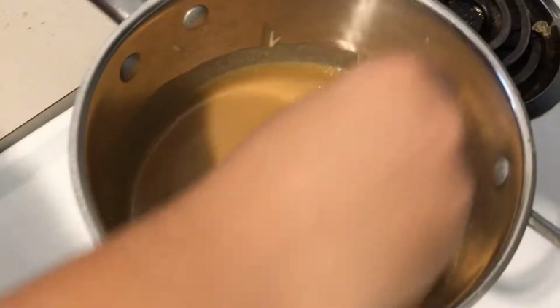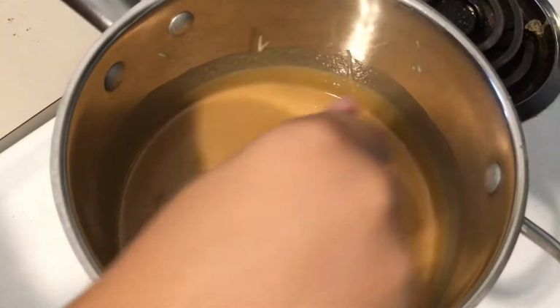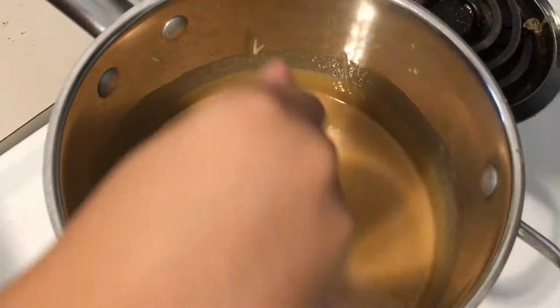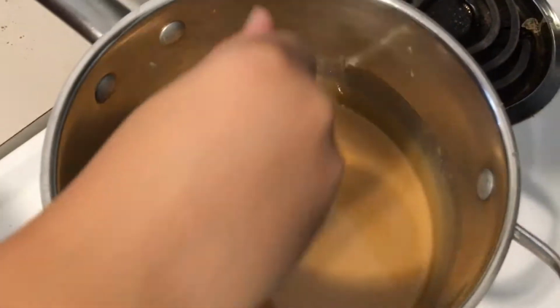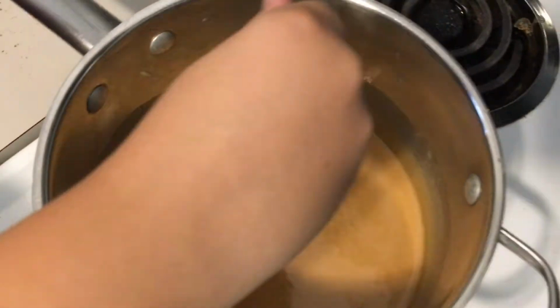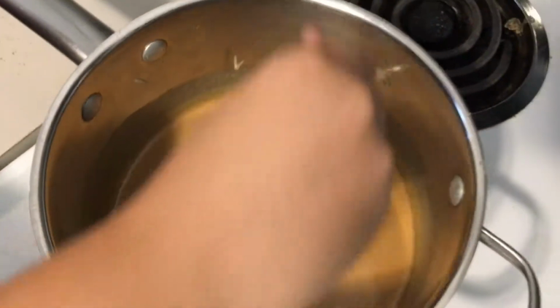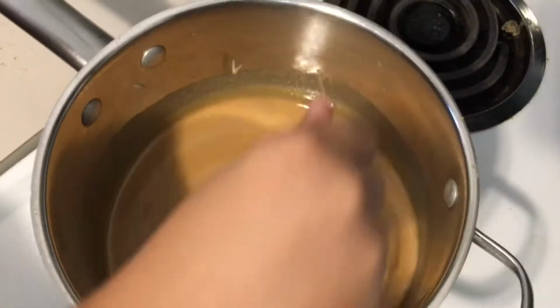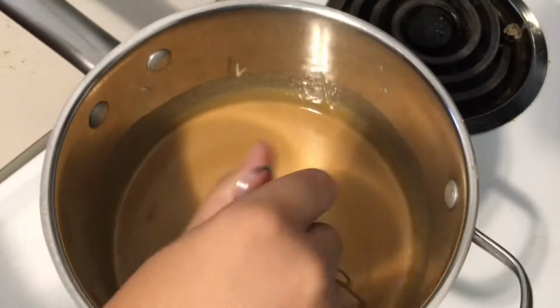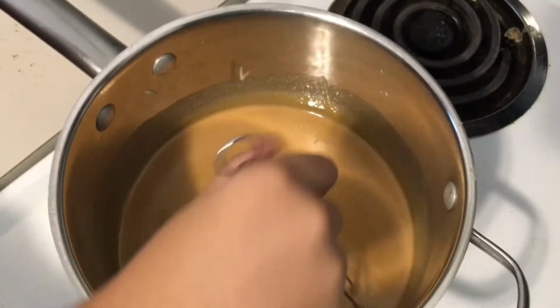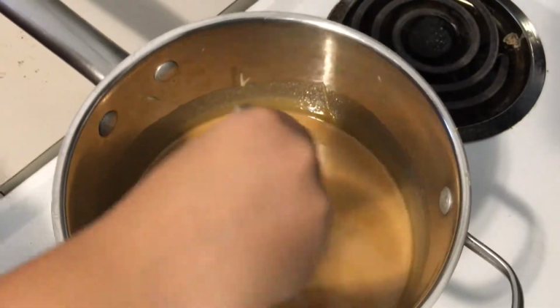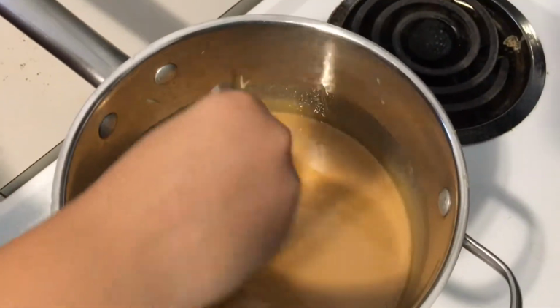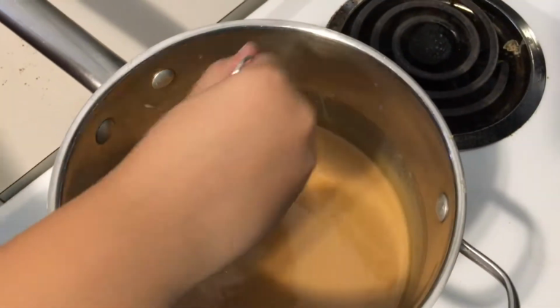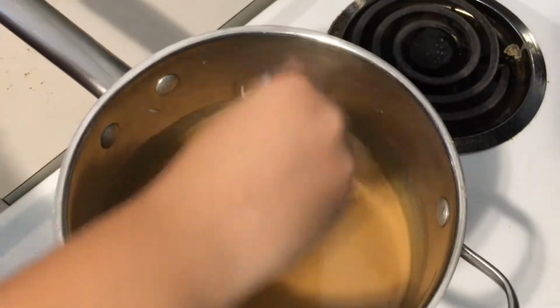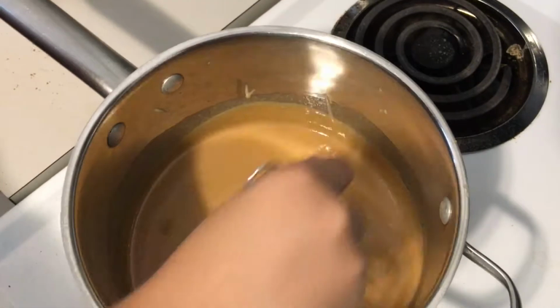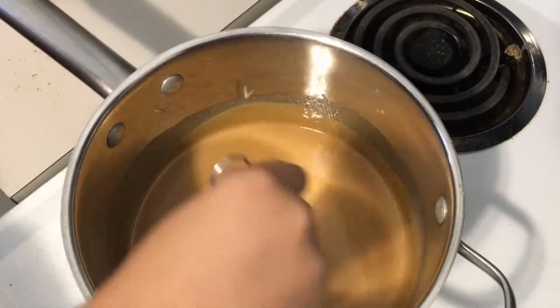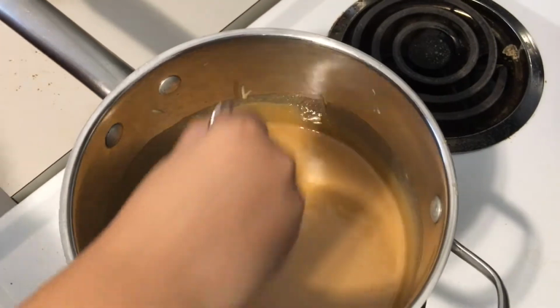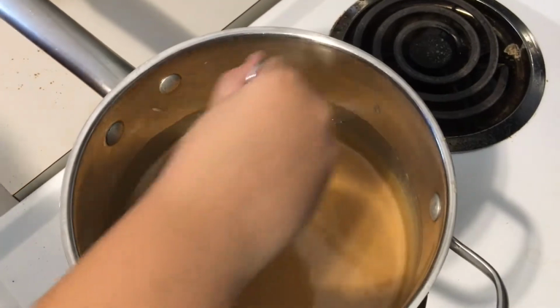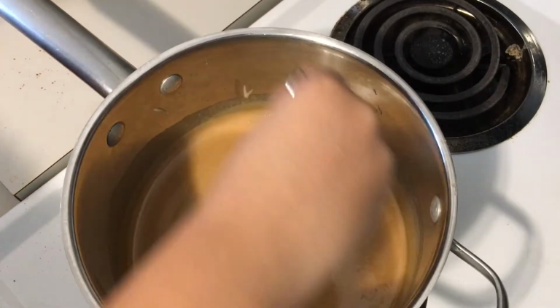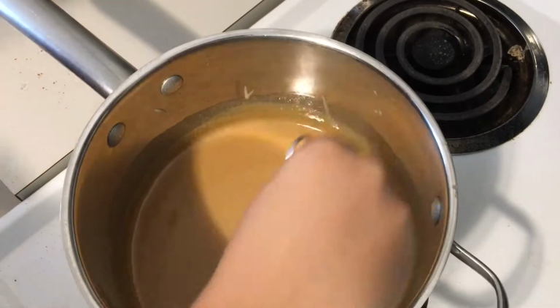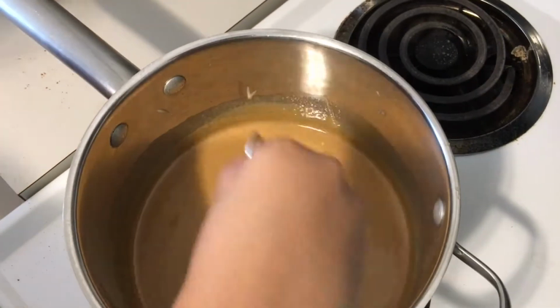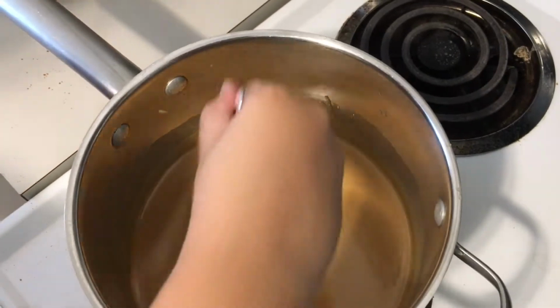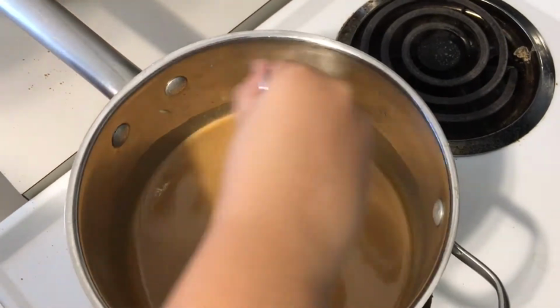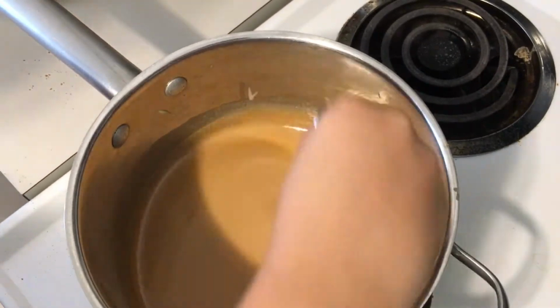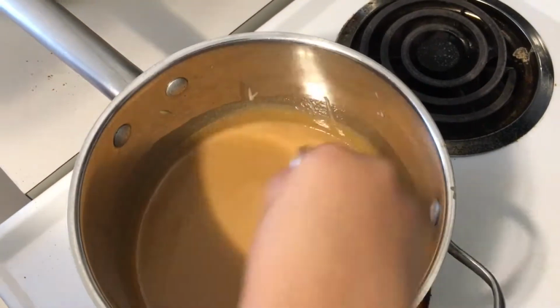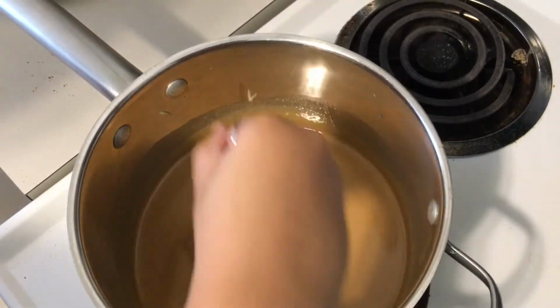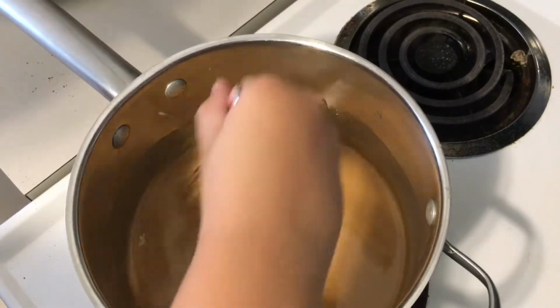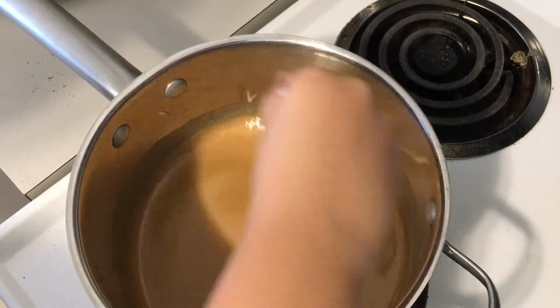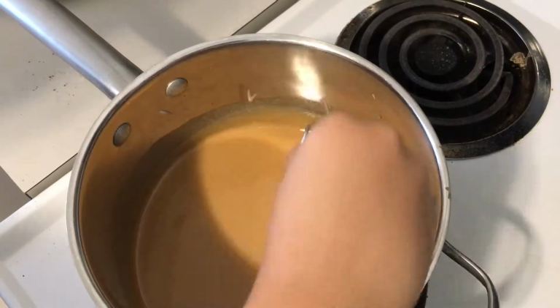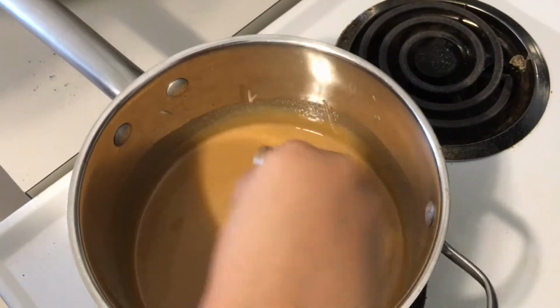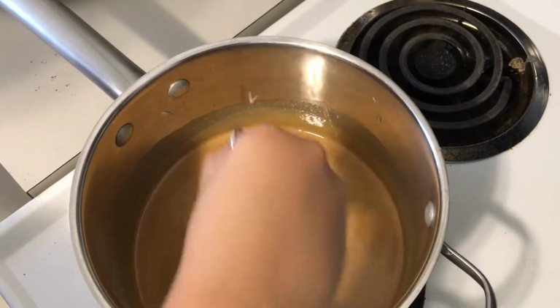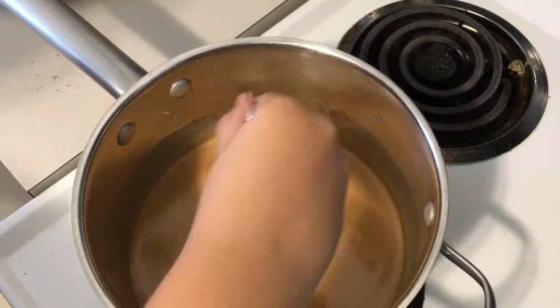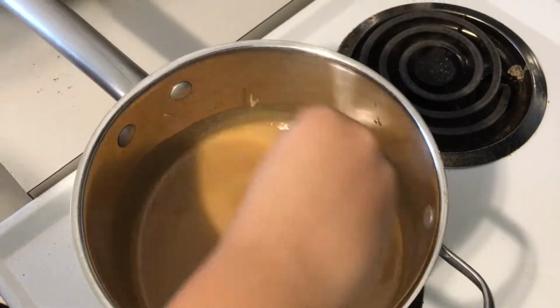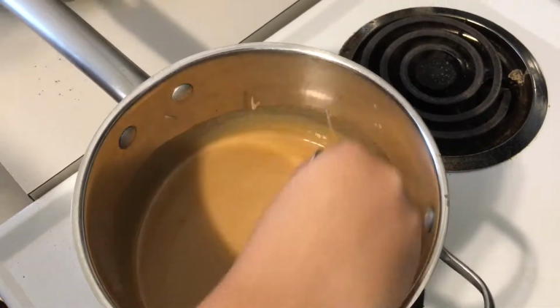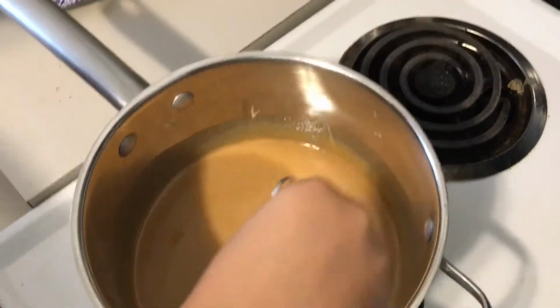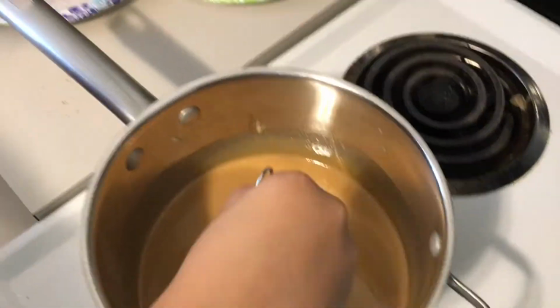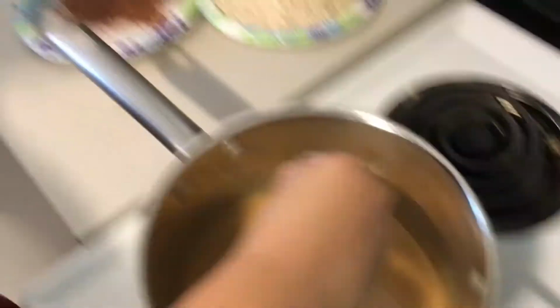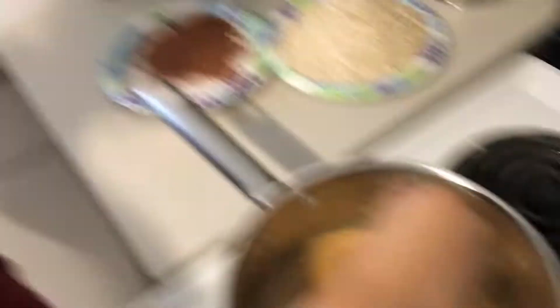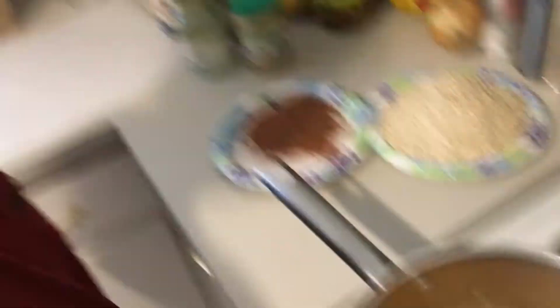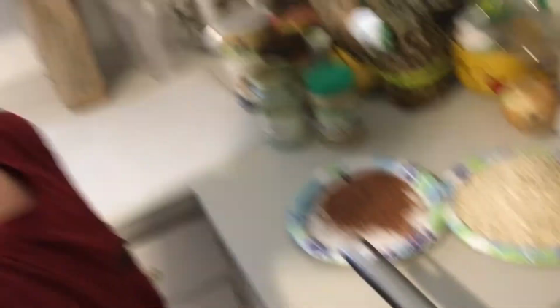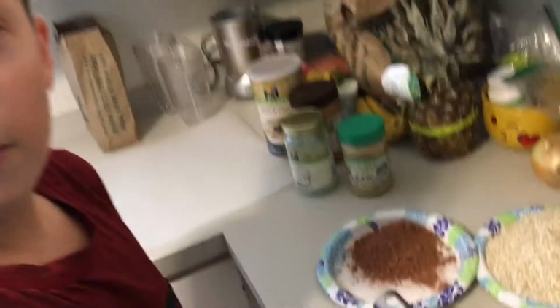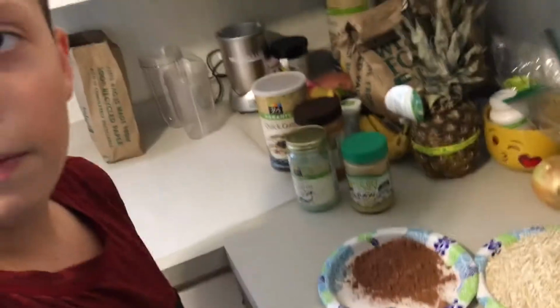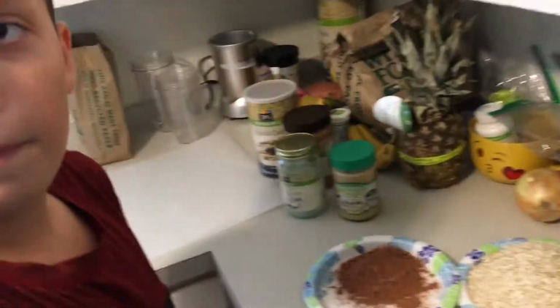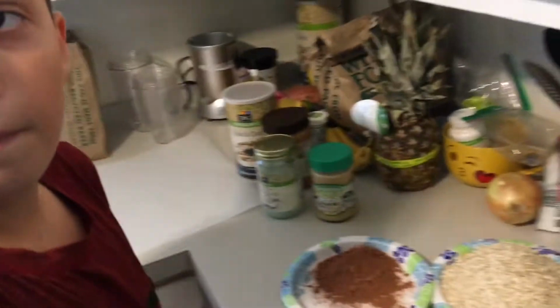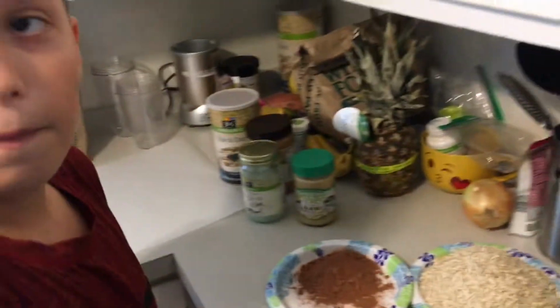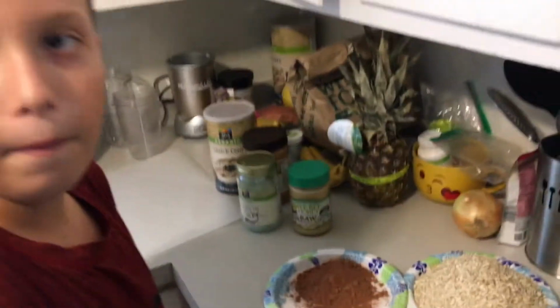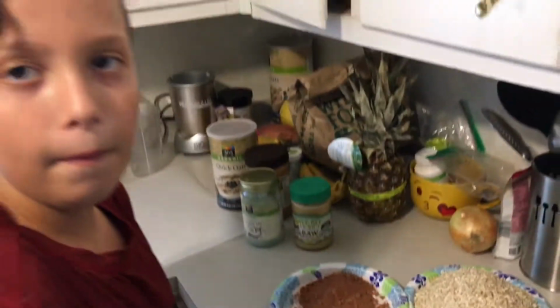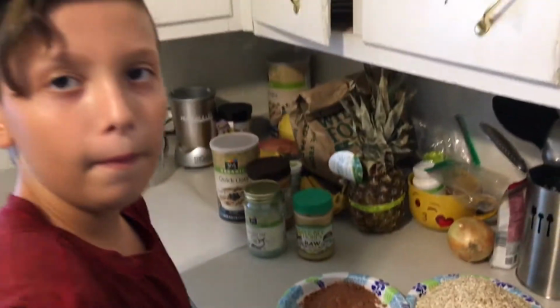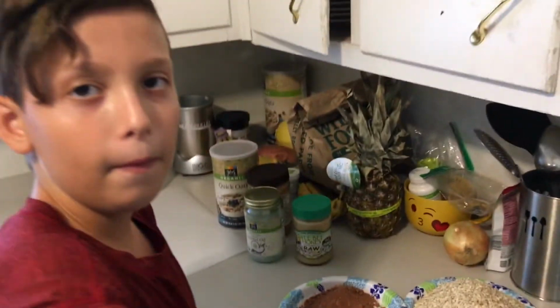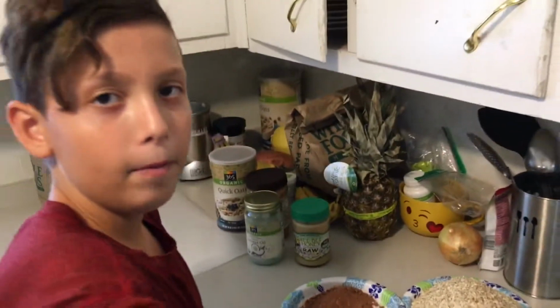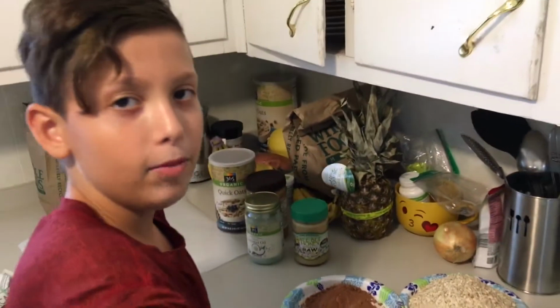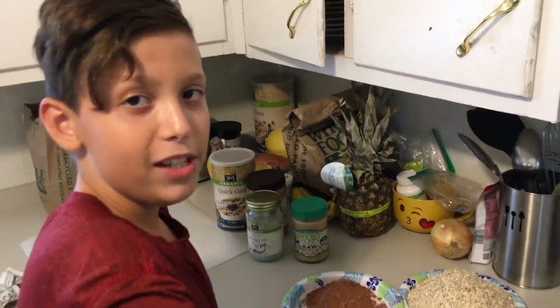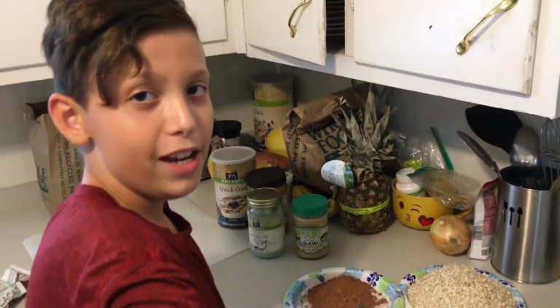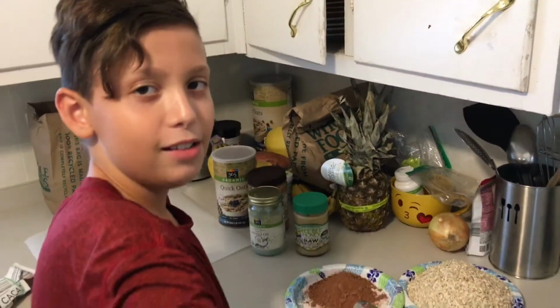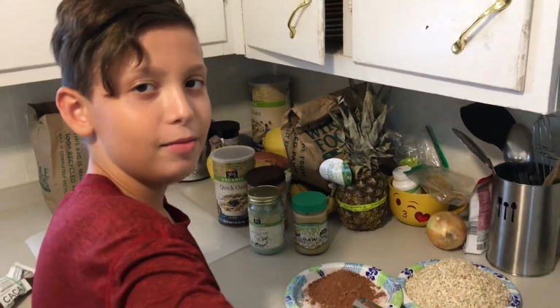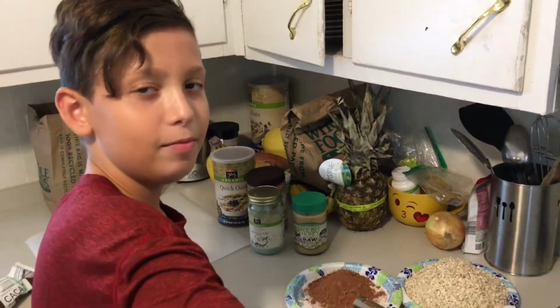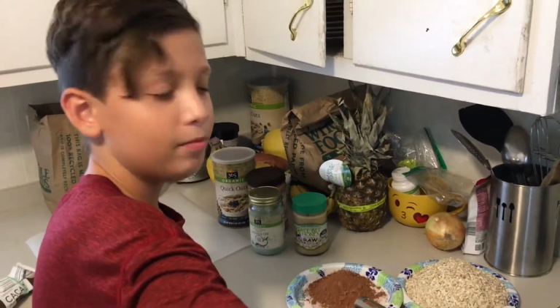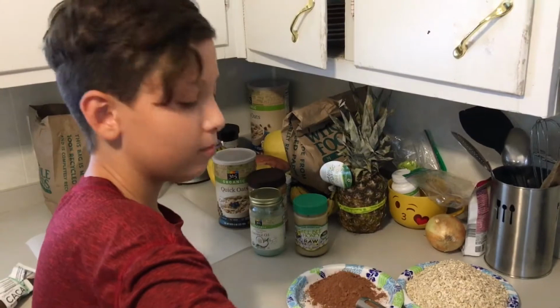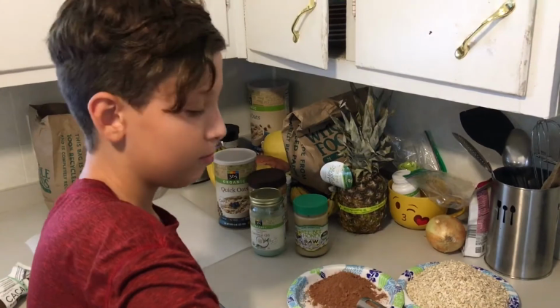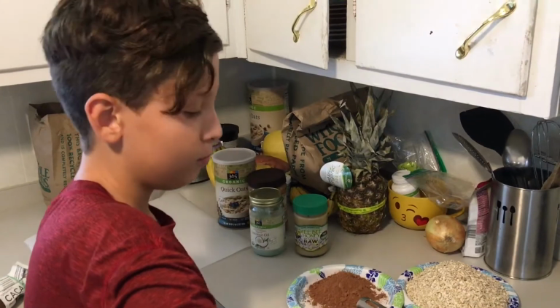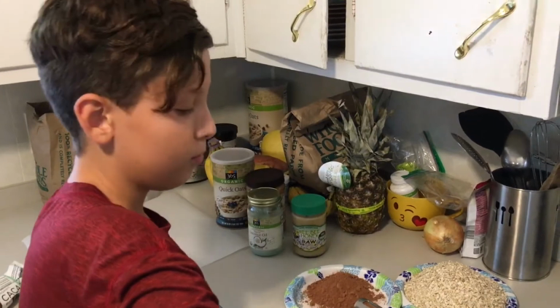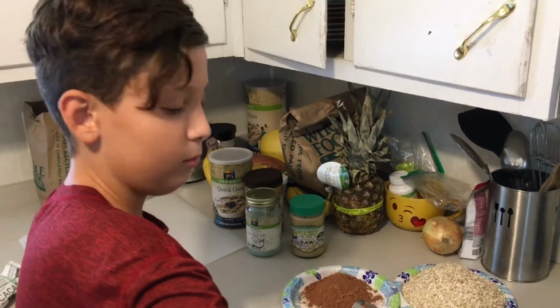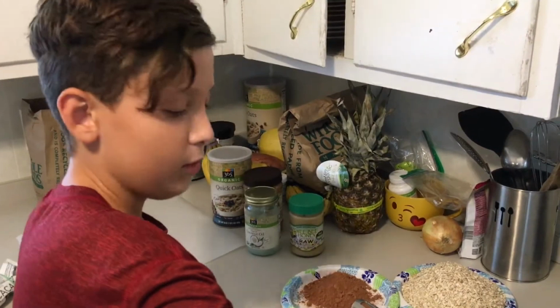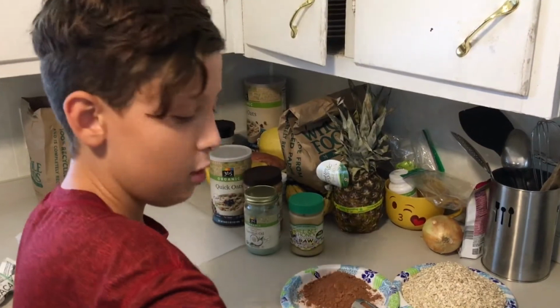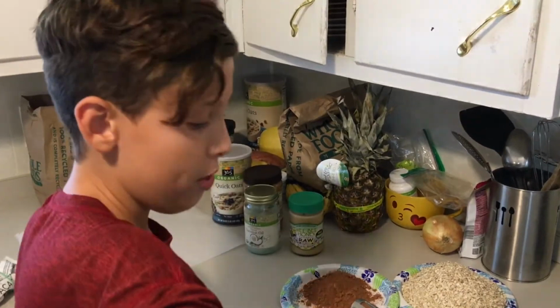He's melting it down, then he's gonna put all that stuff in there. Oh yeah, baby!